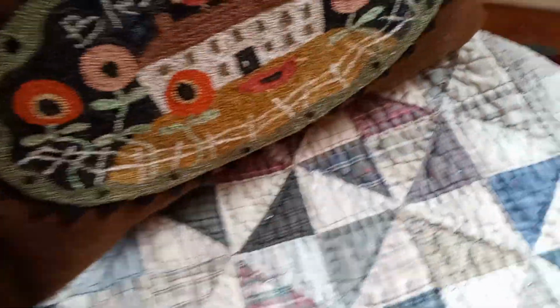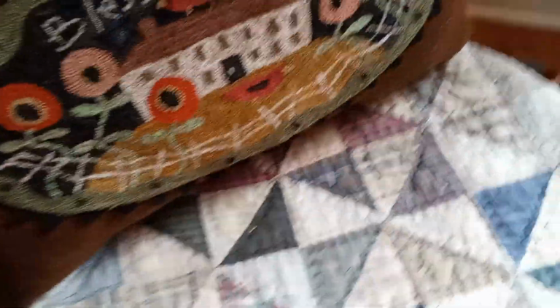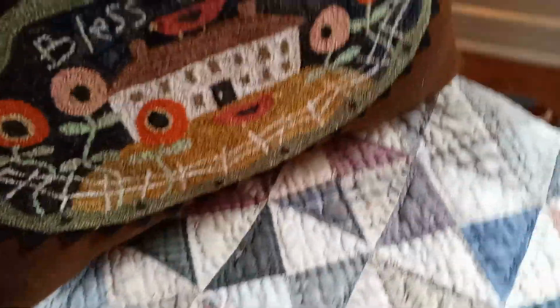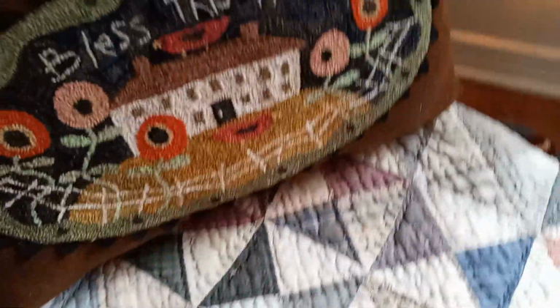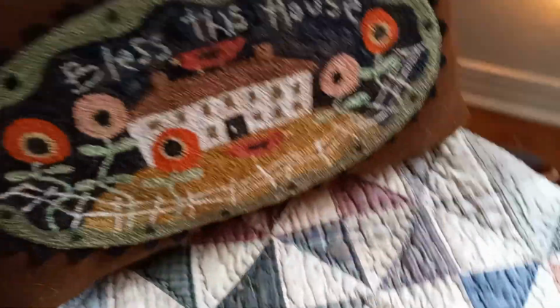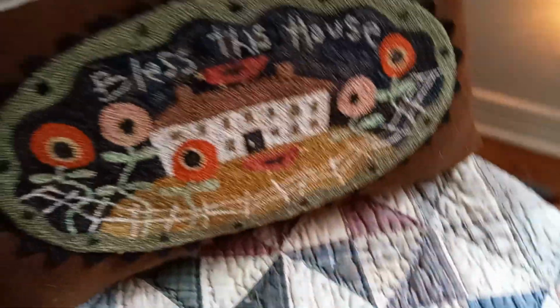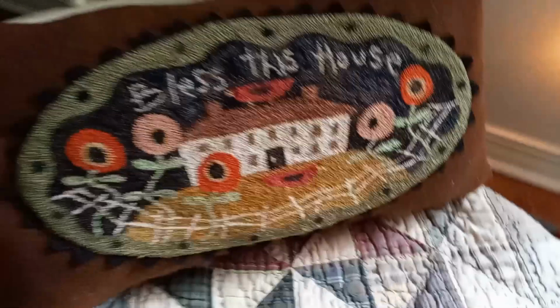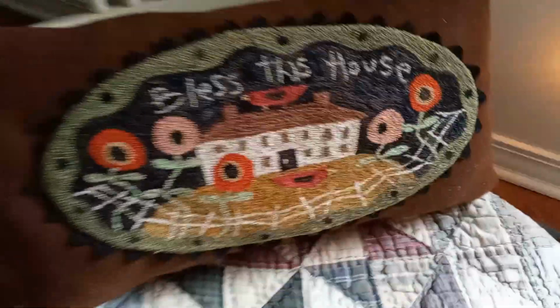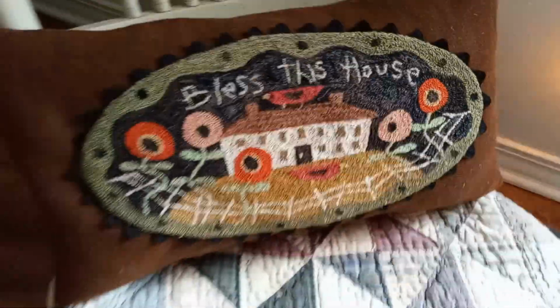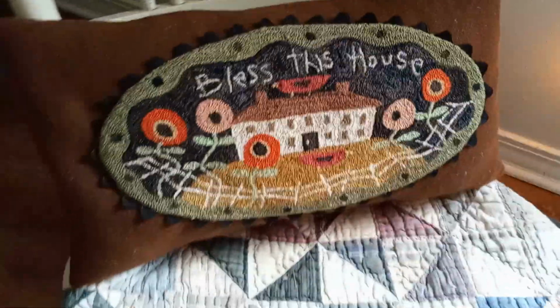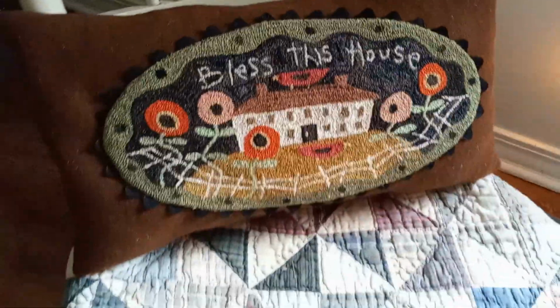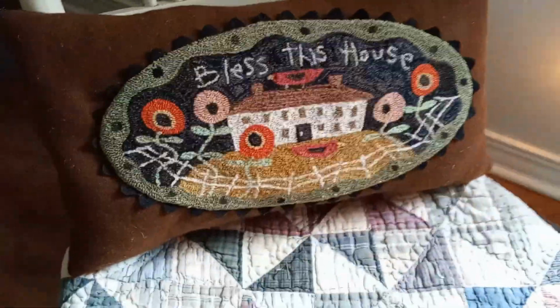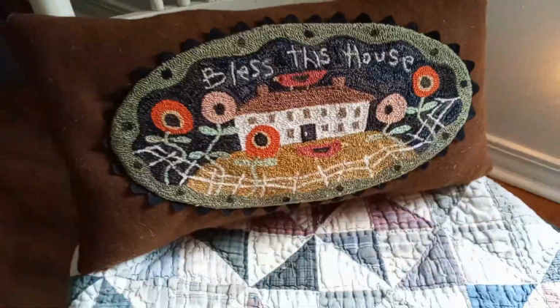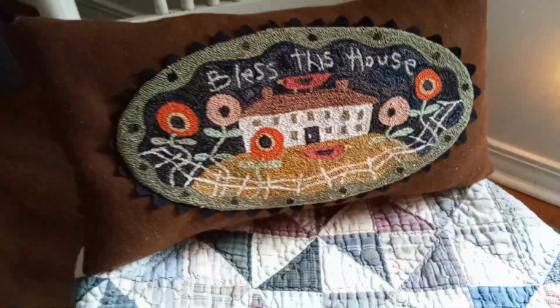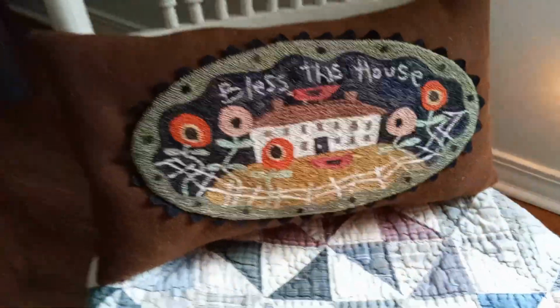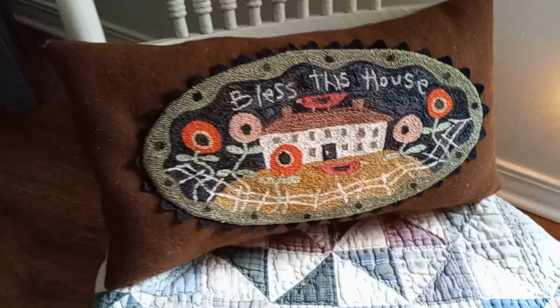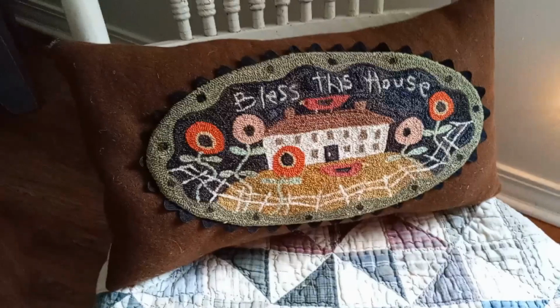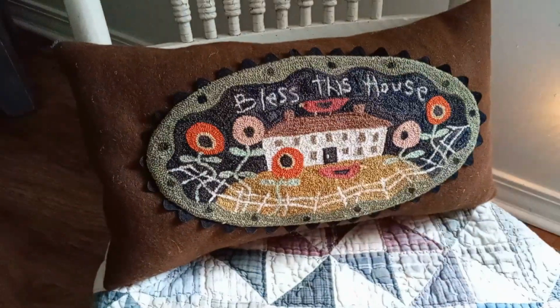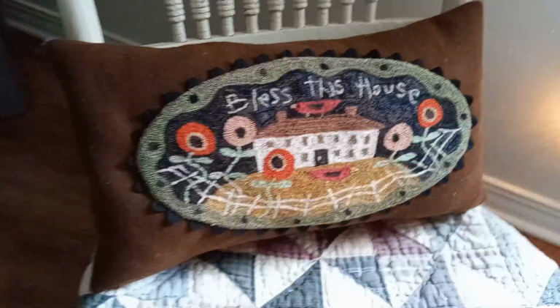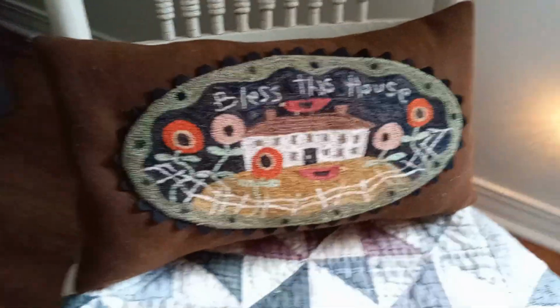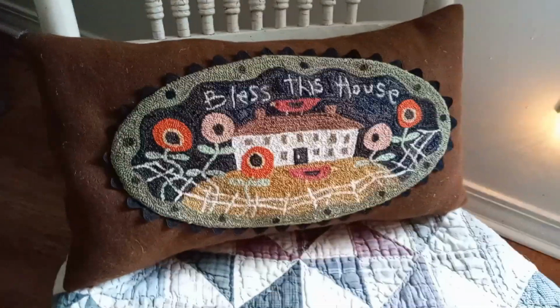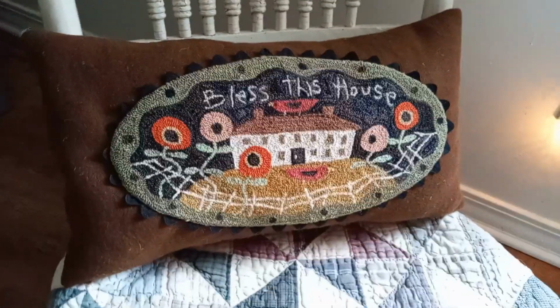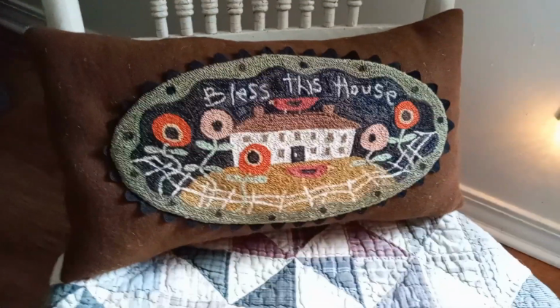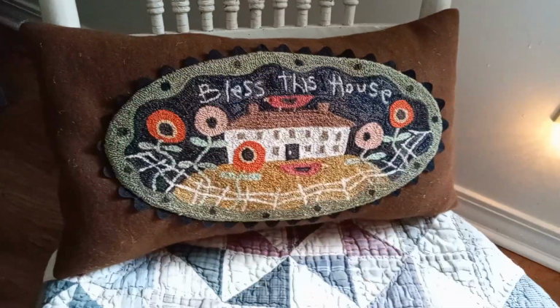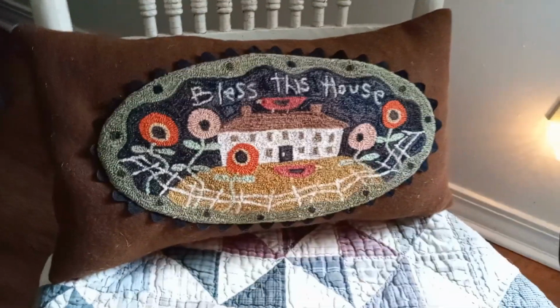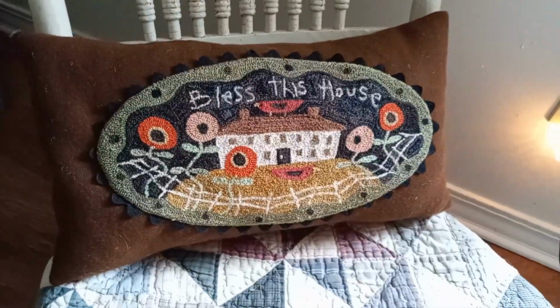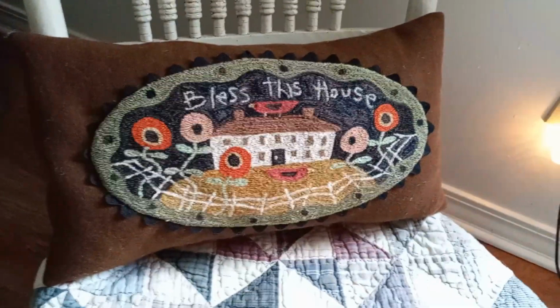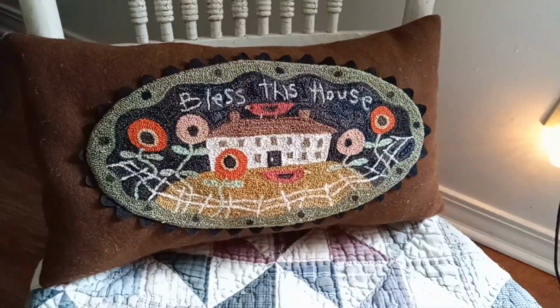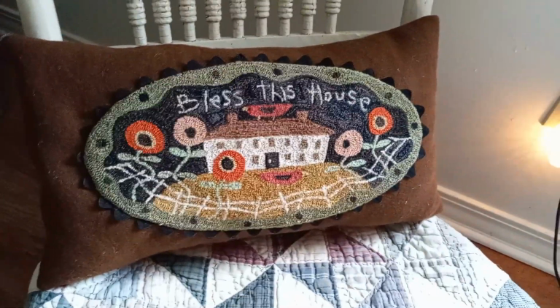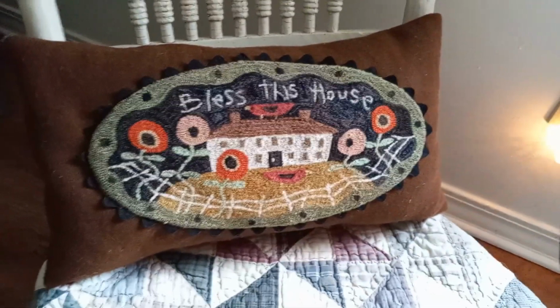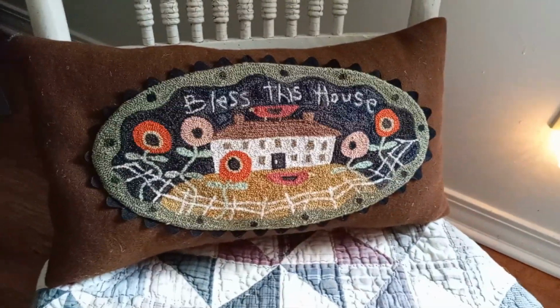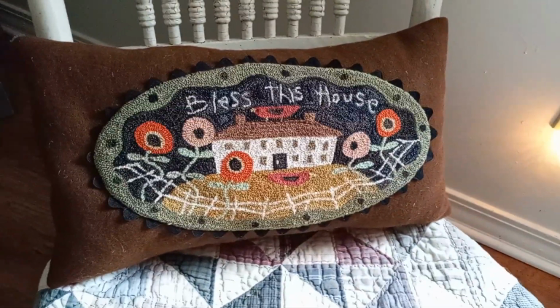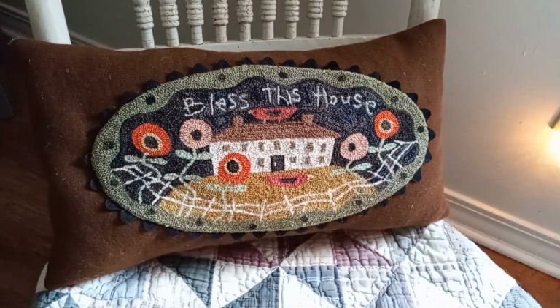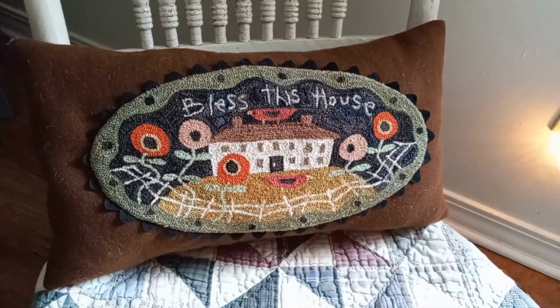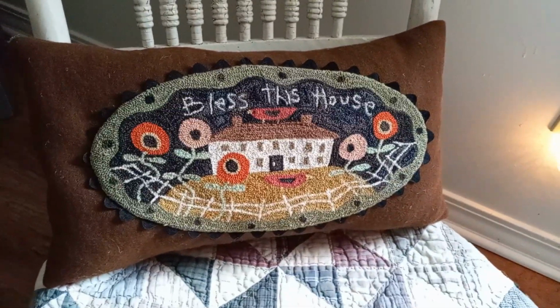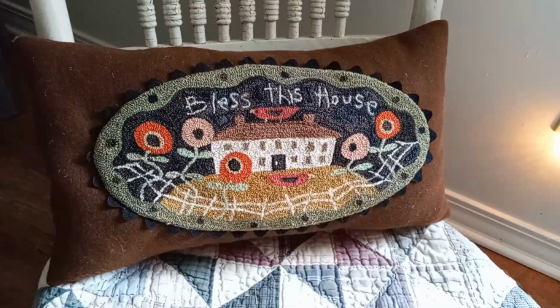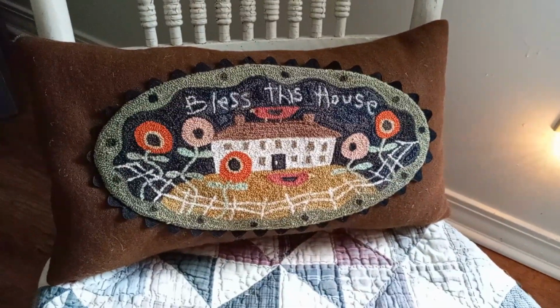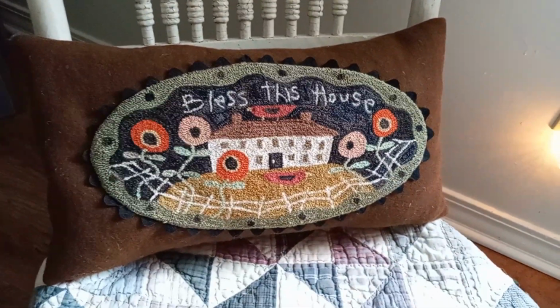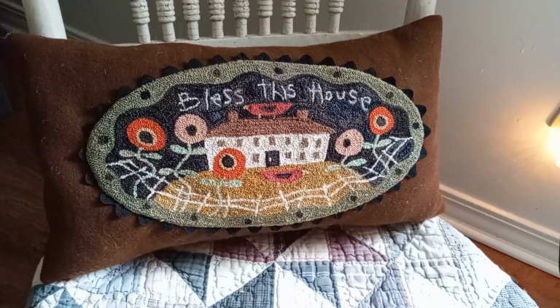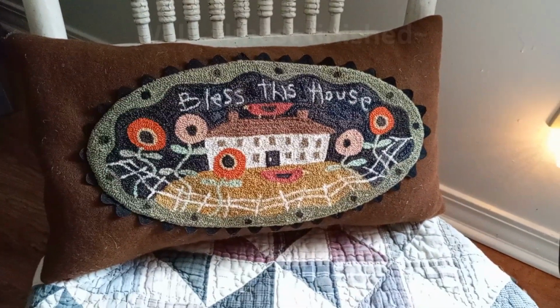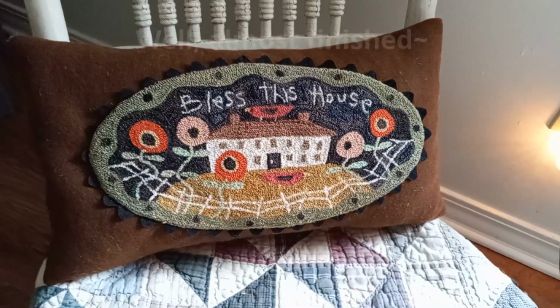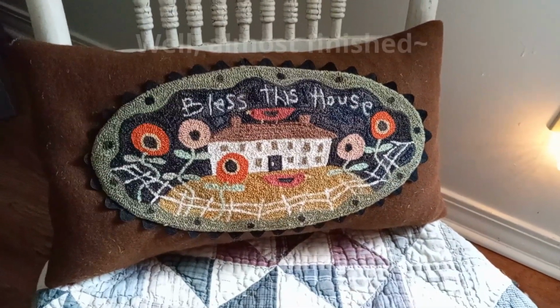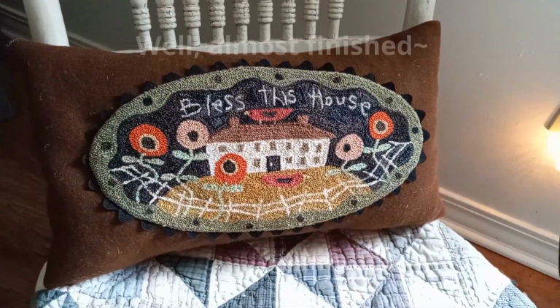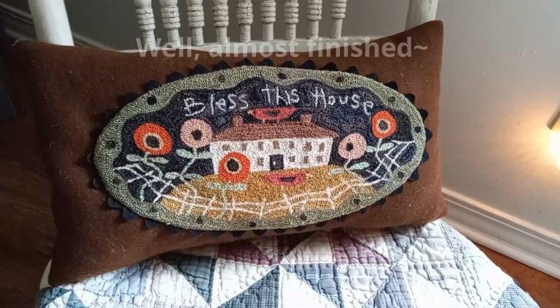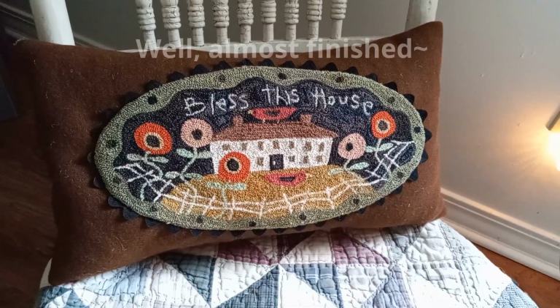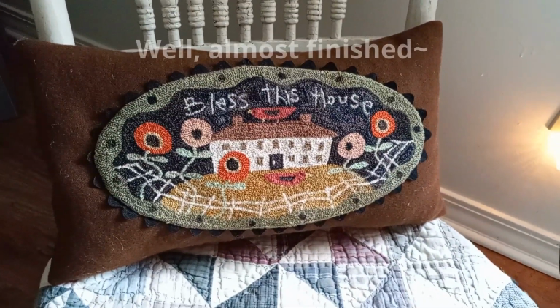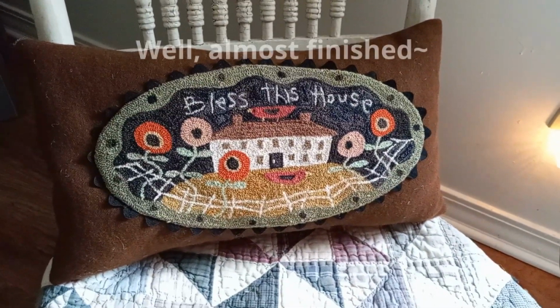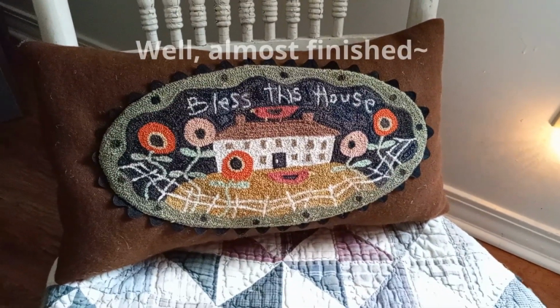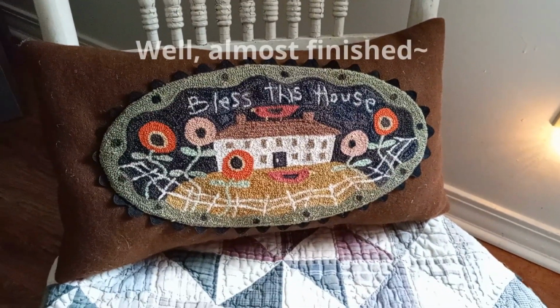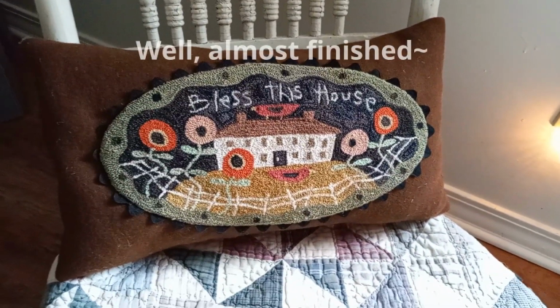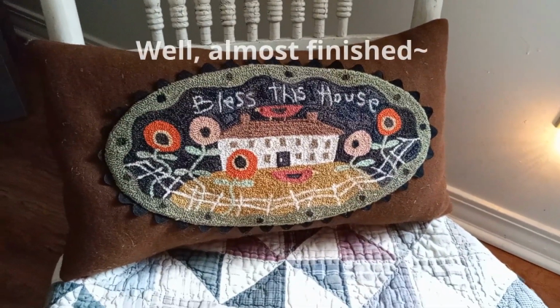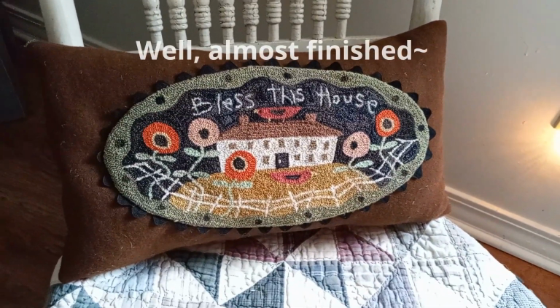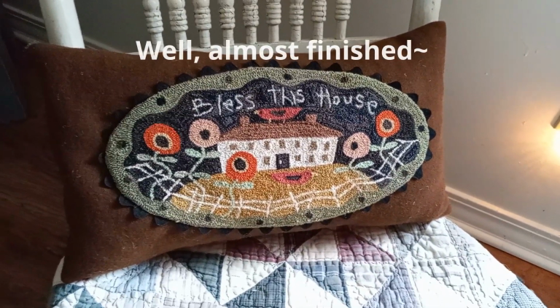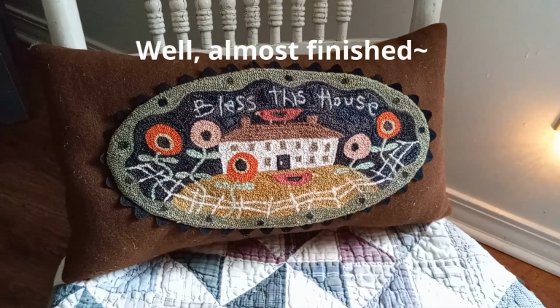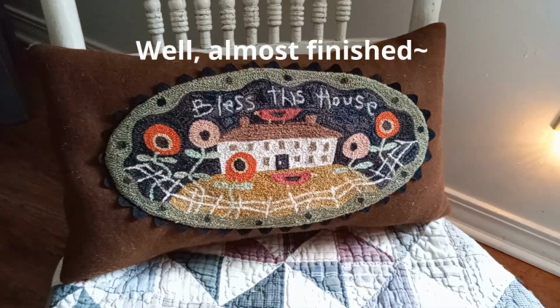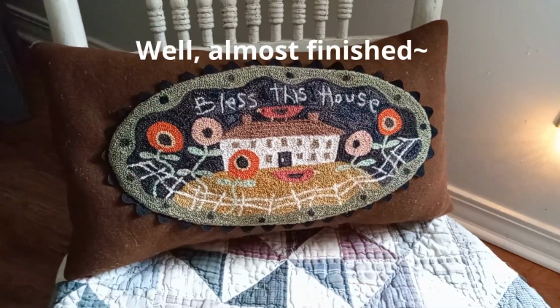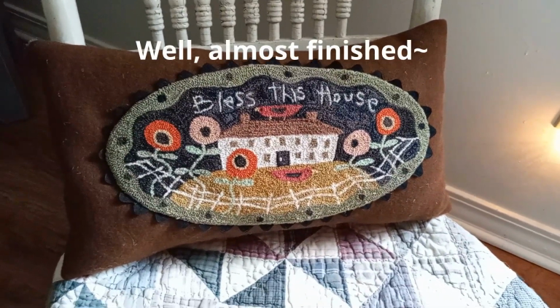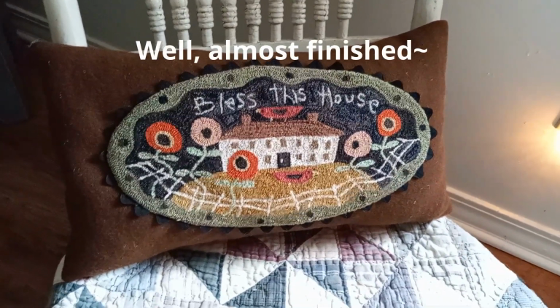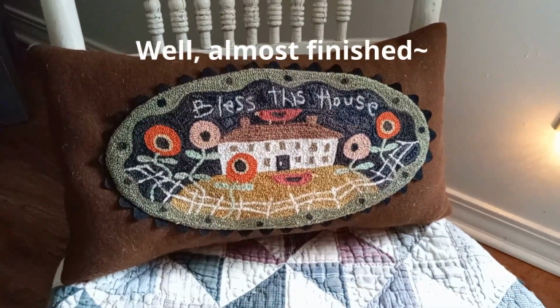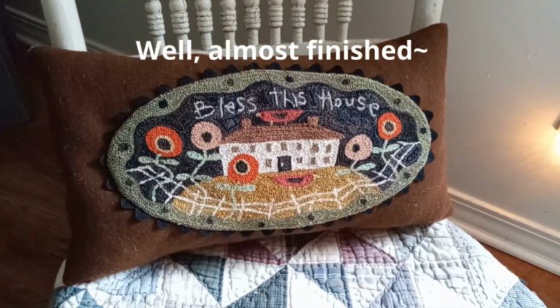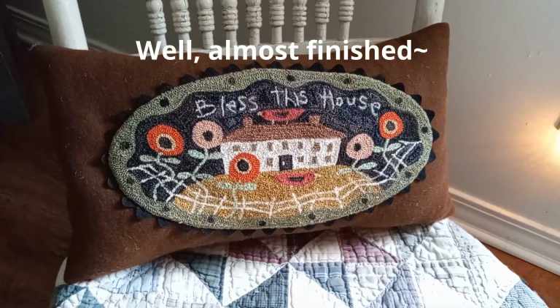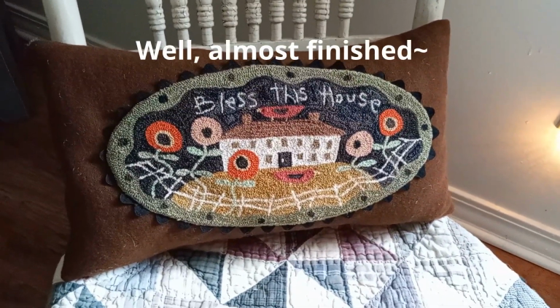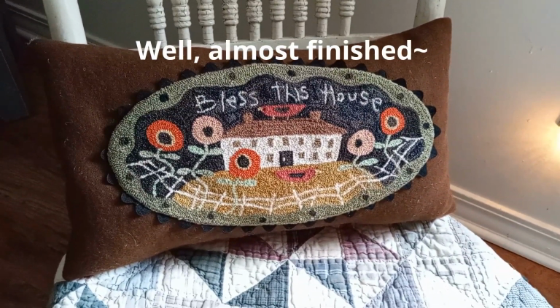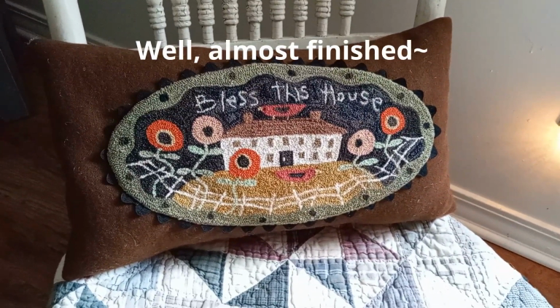I am very happy with it. I like it, and I'm glad to have it finished. I'll see you on the next video.